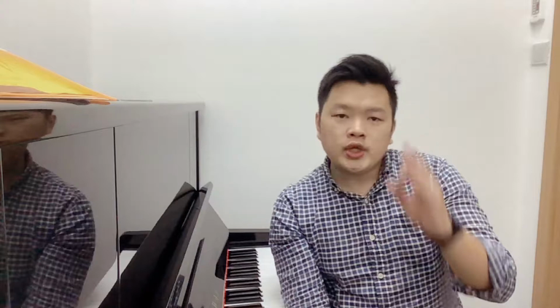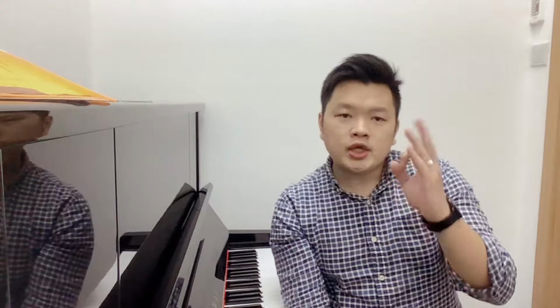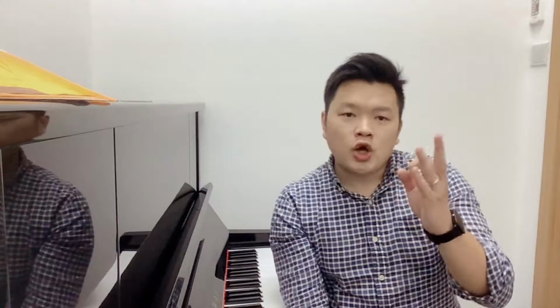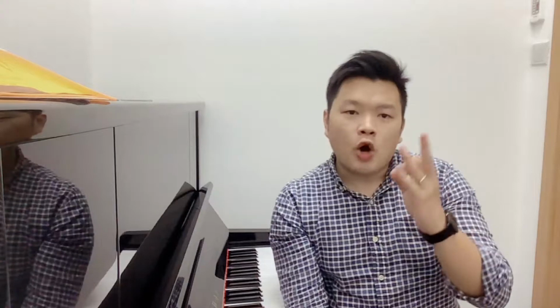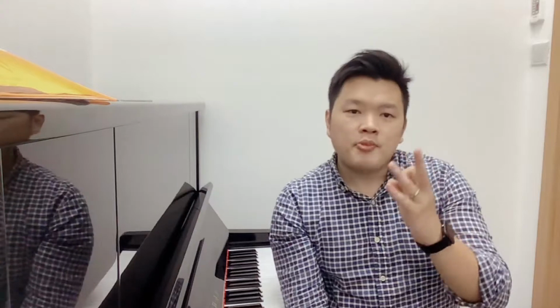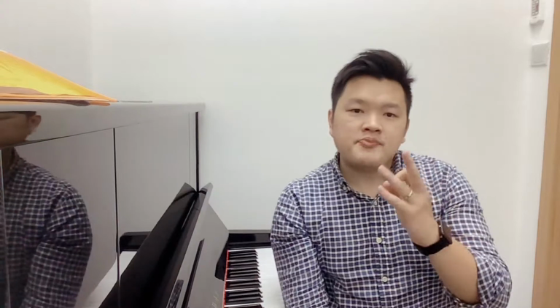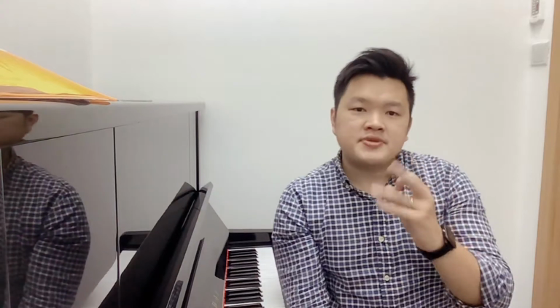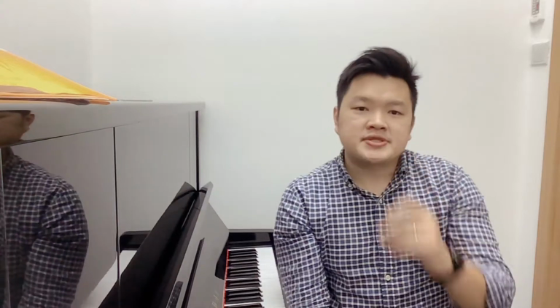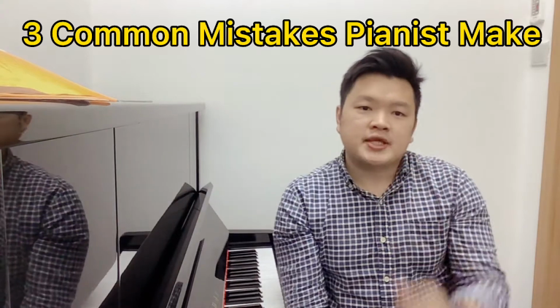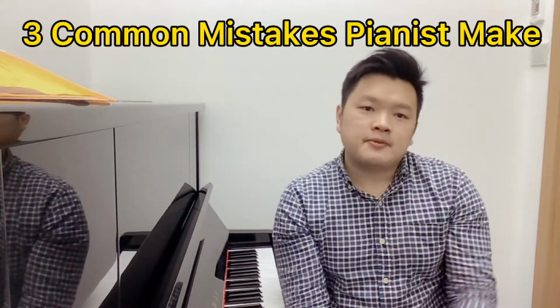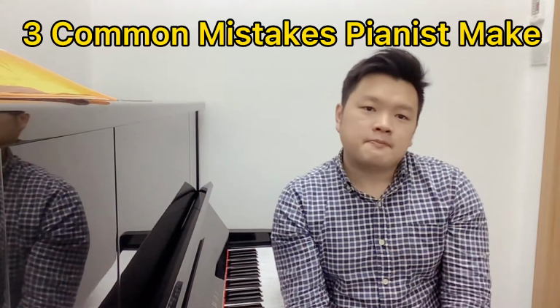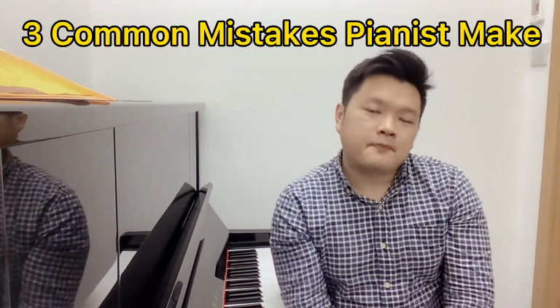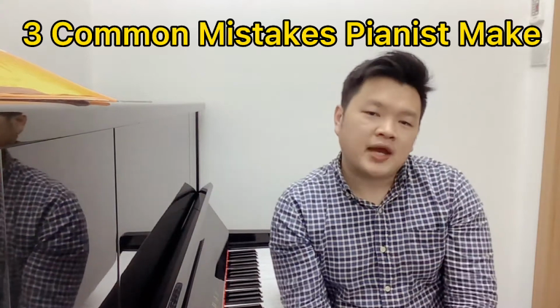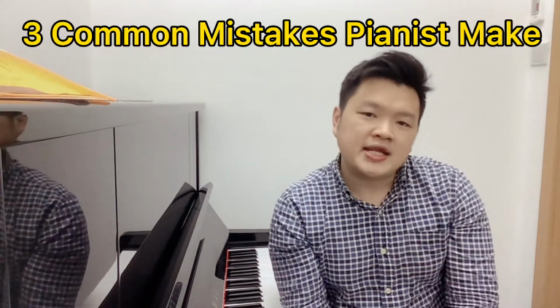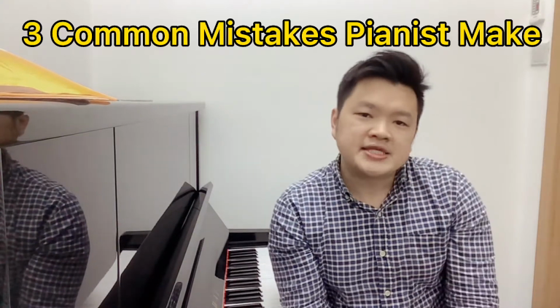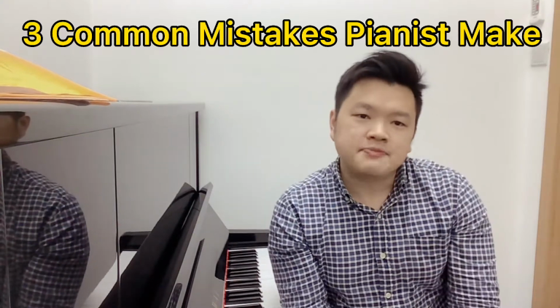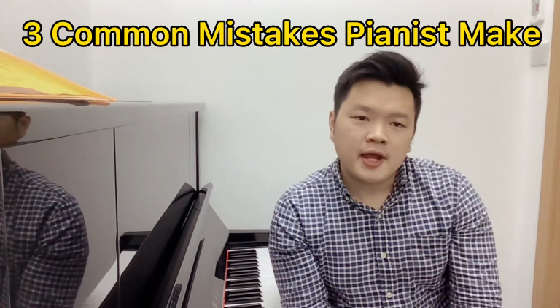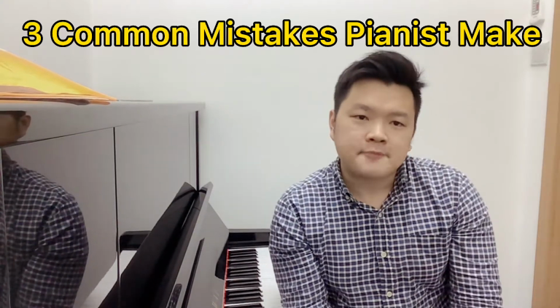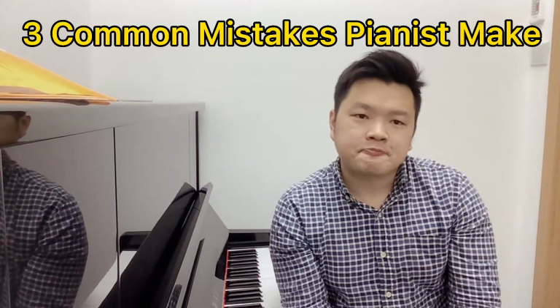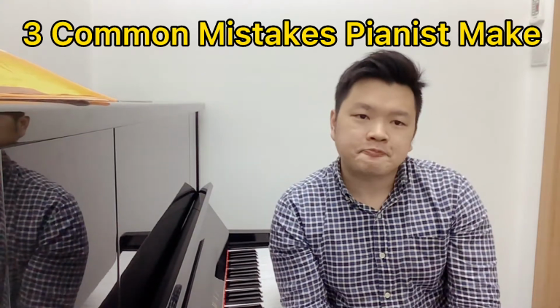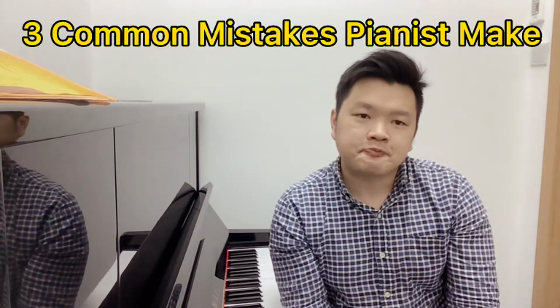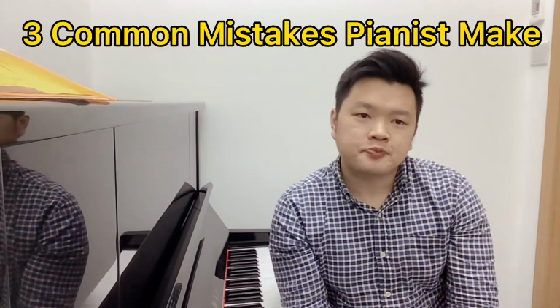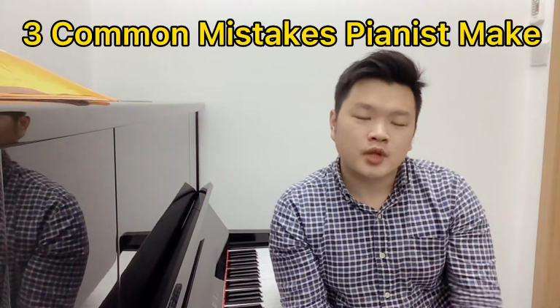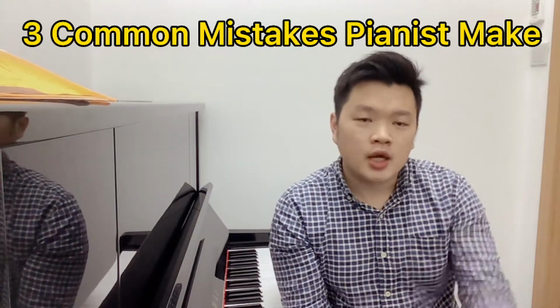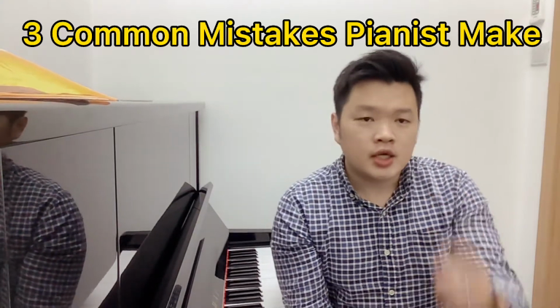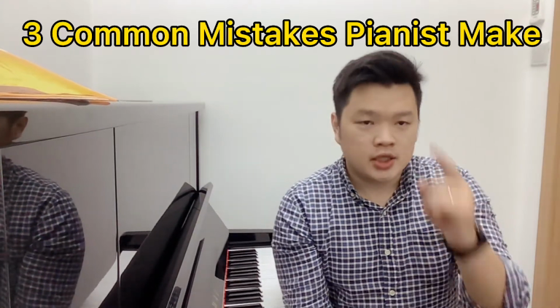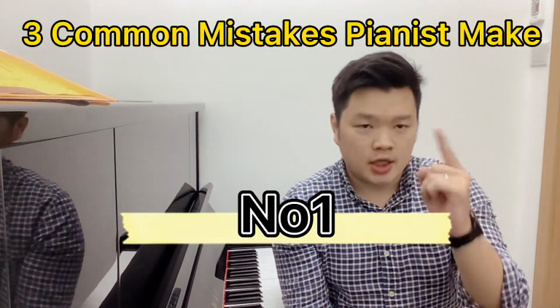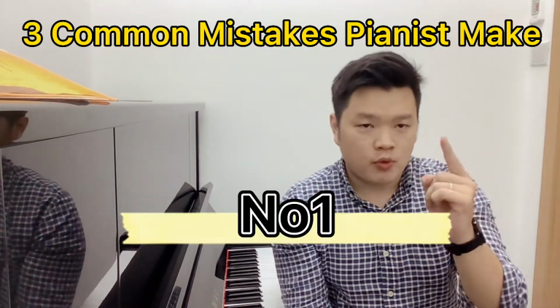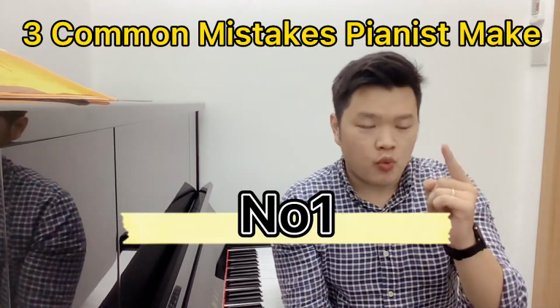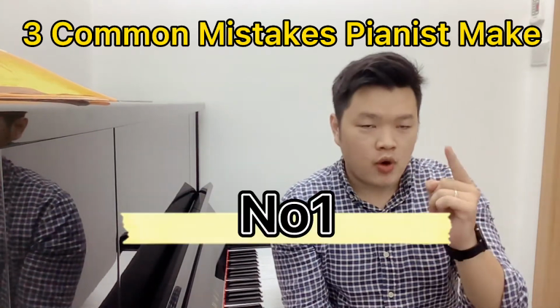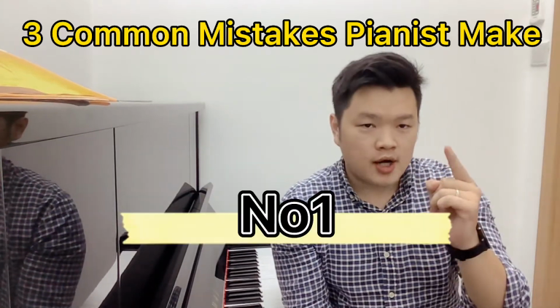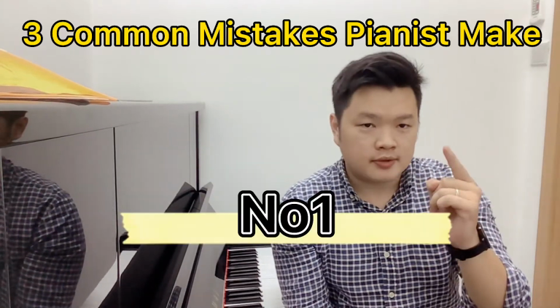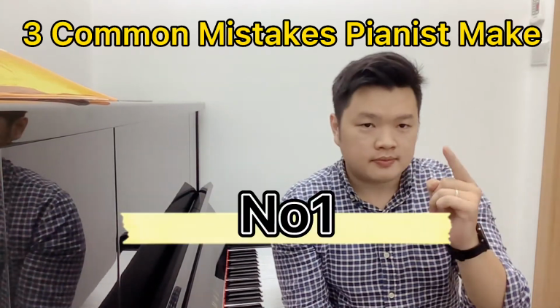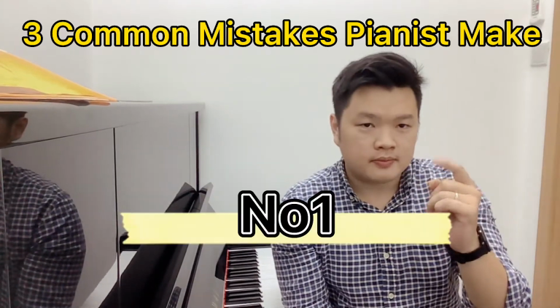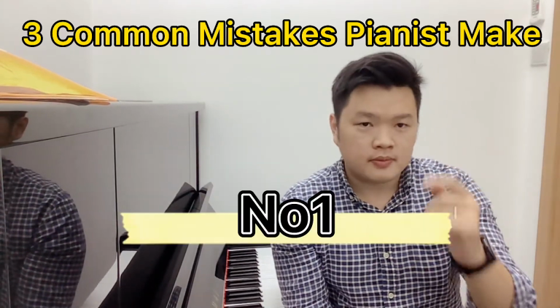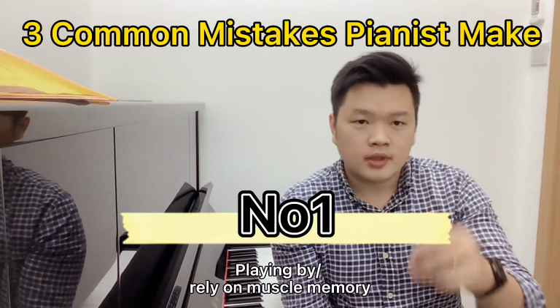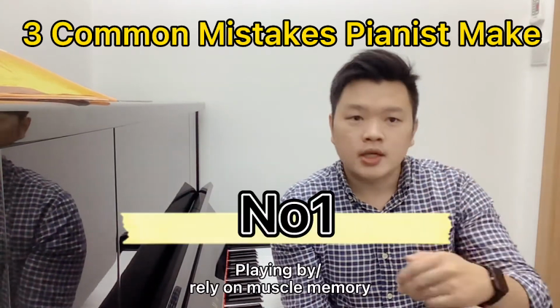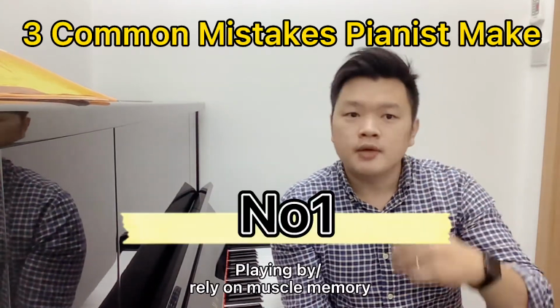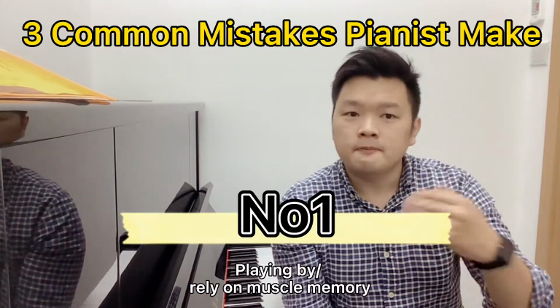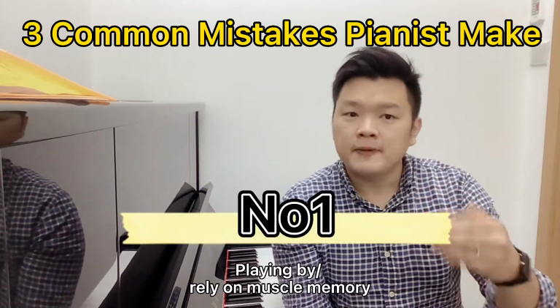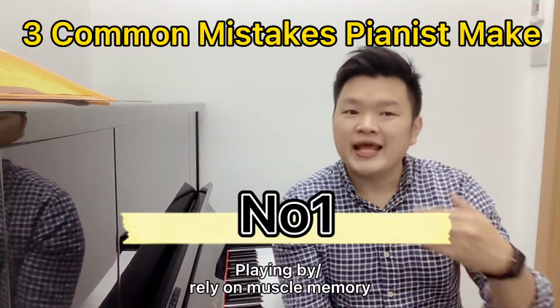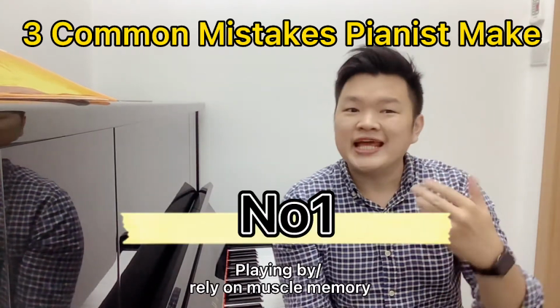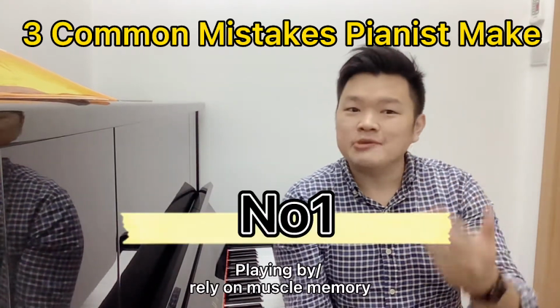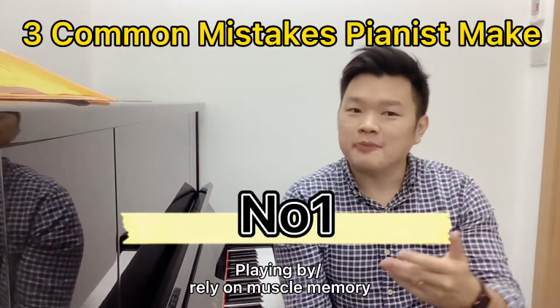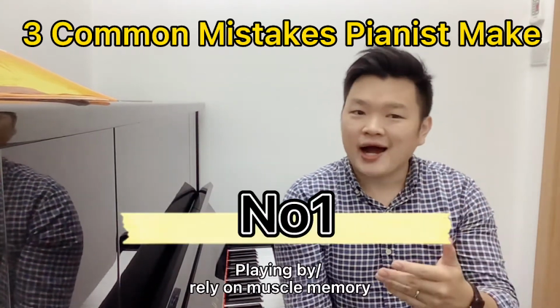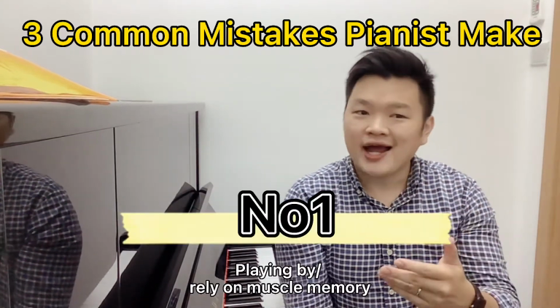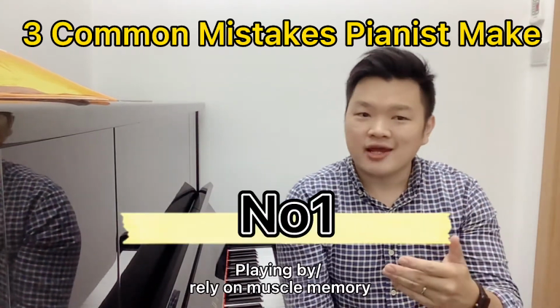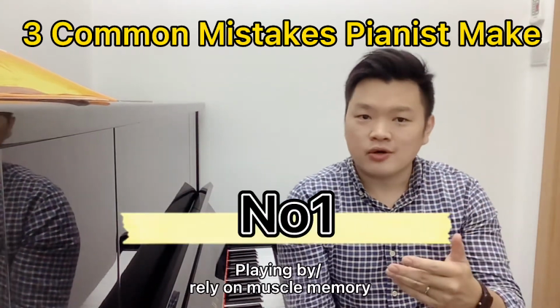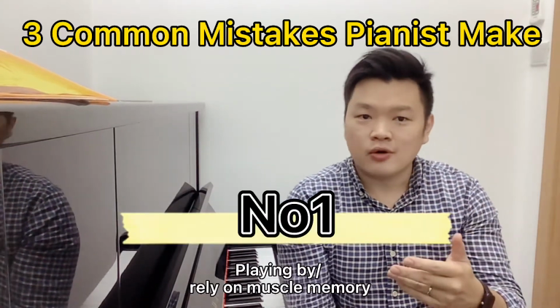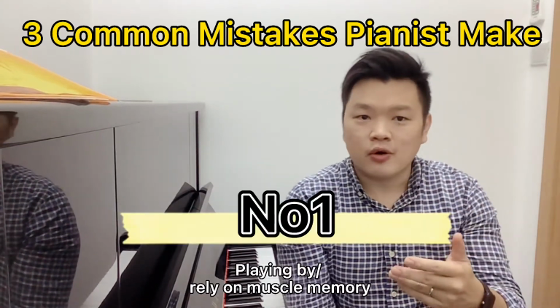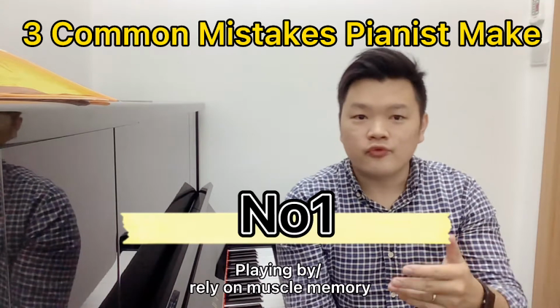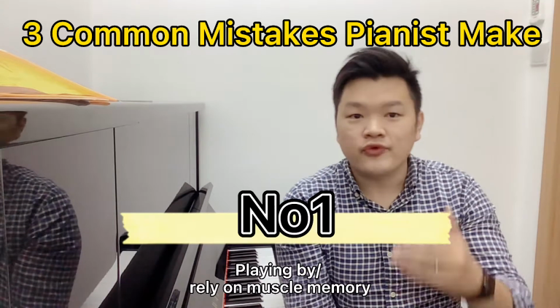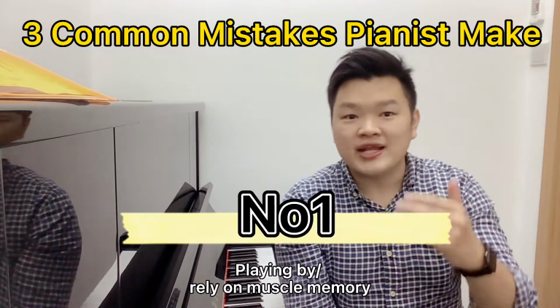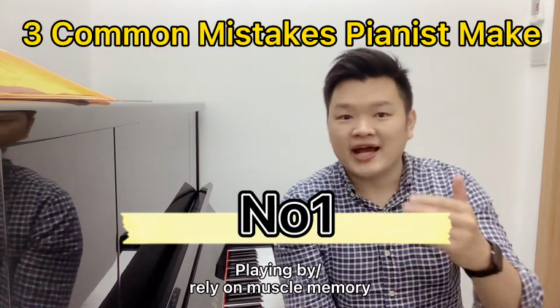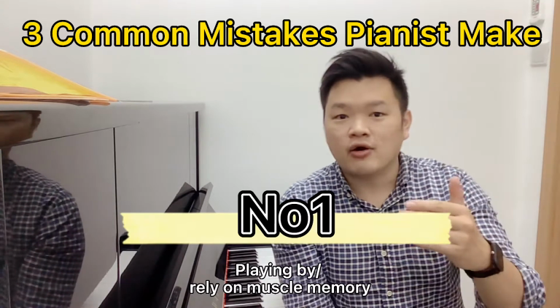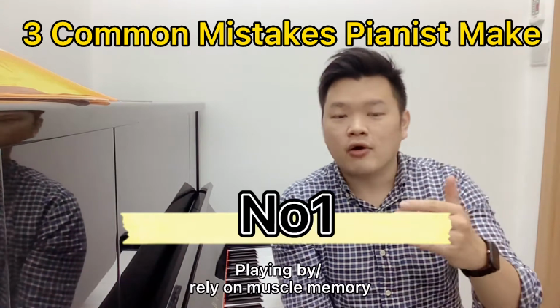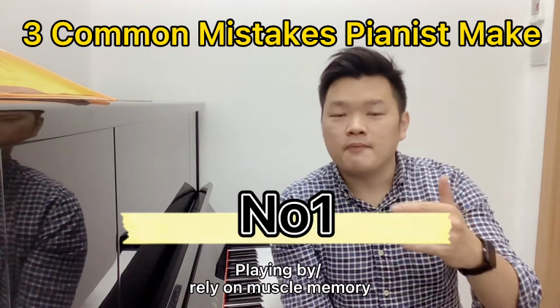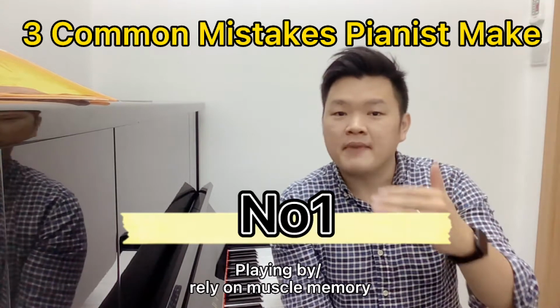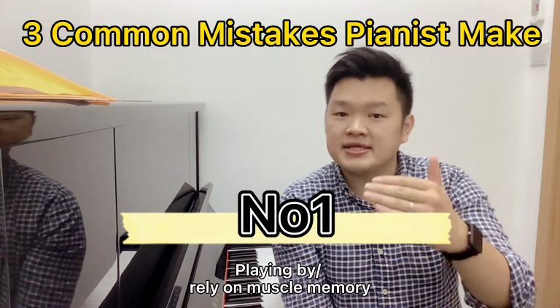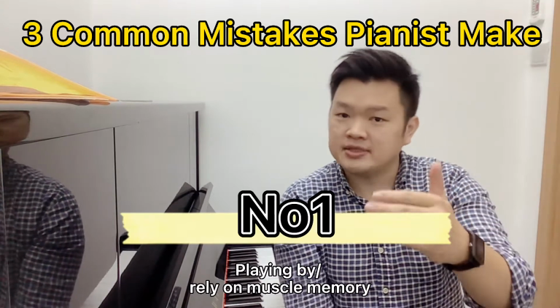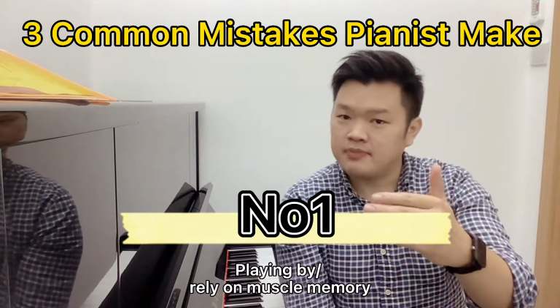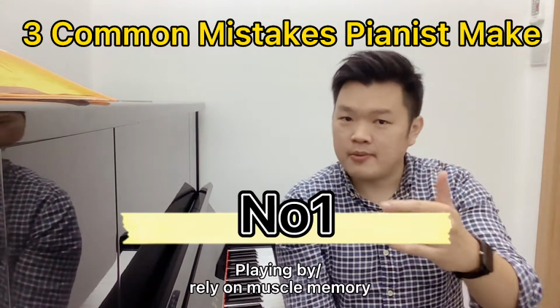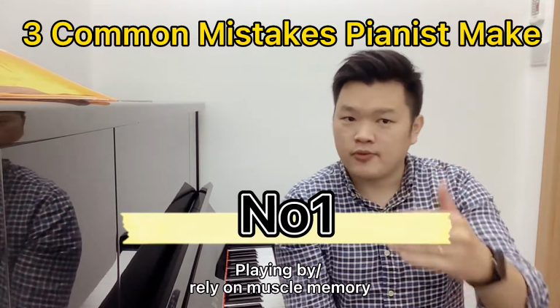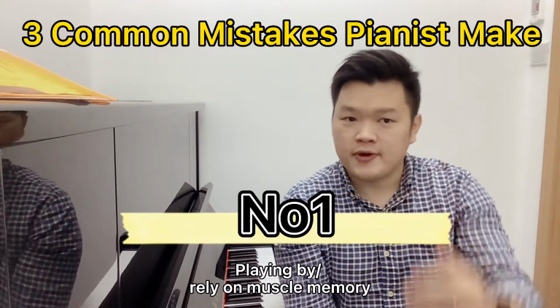Three common mistakes pianists make. Number one: playing by relying on muscle memory.